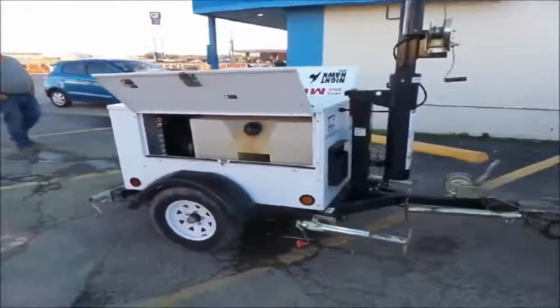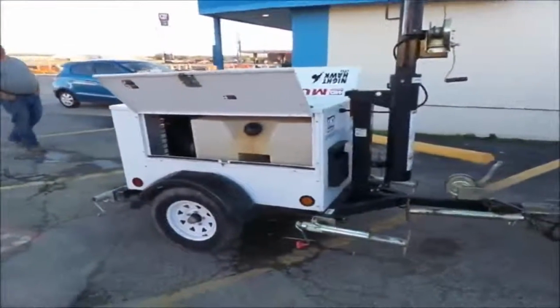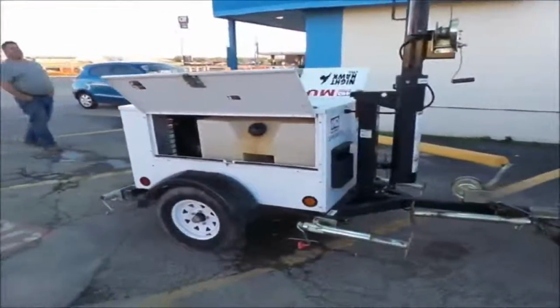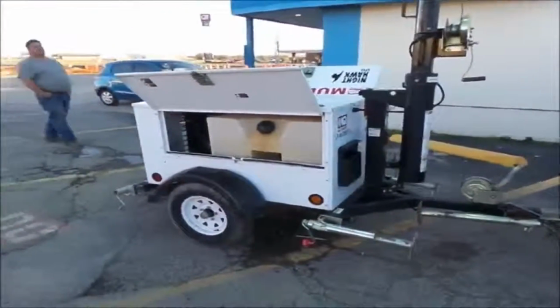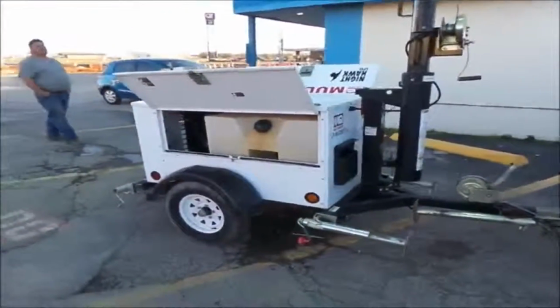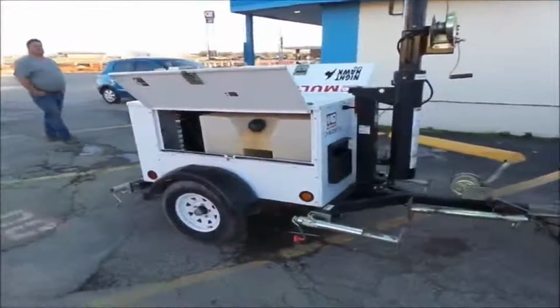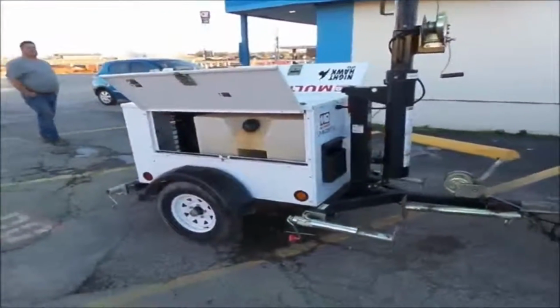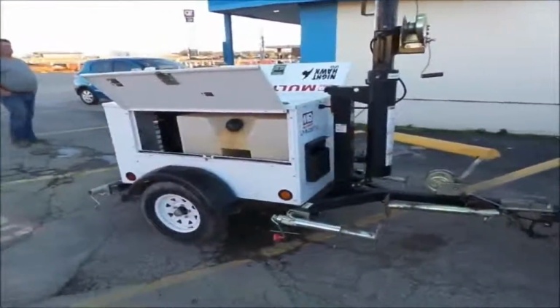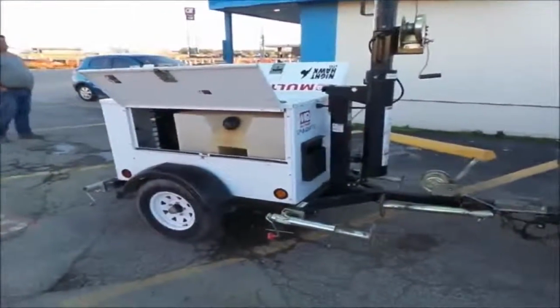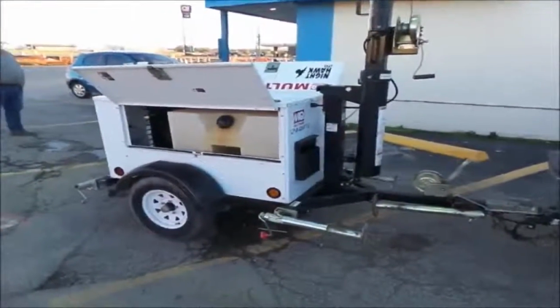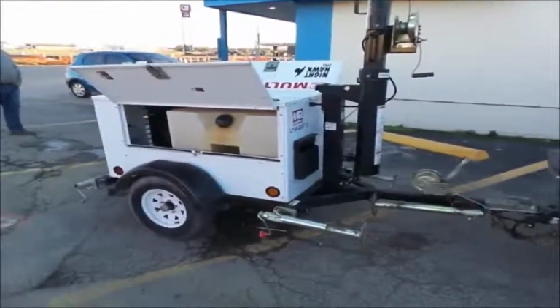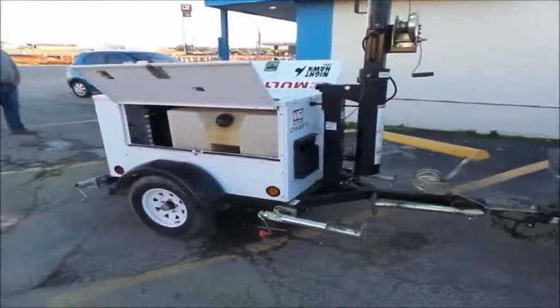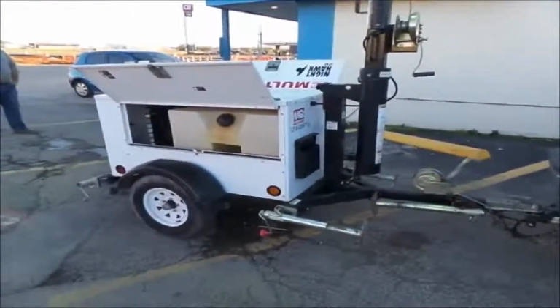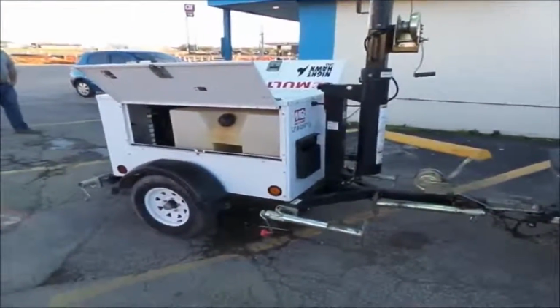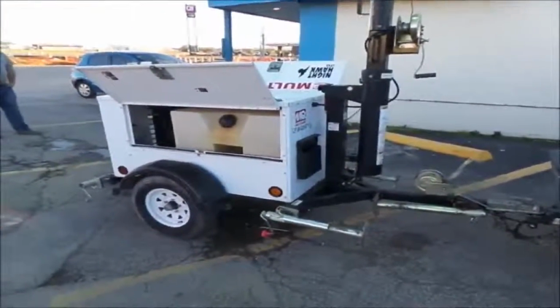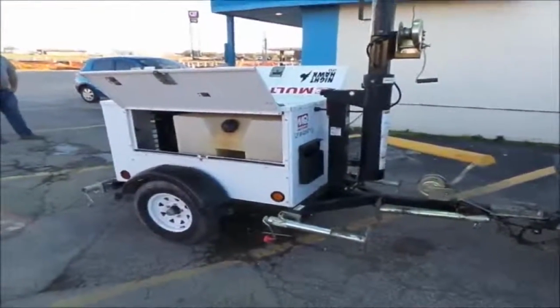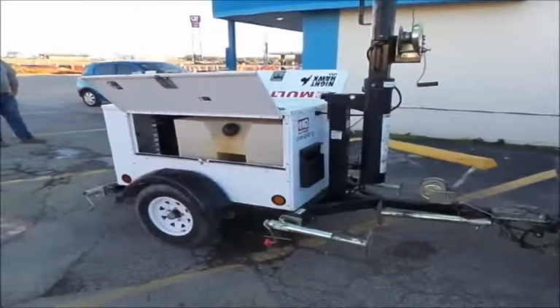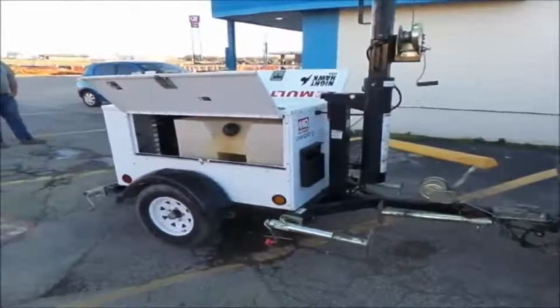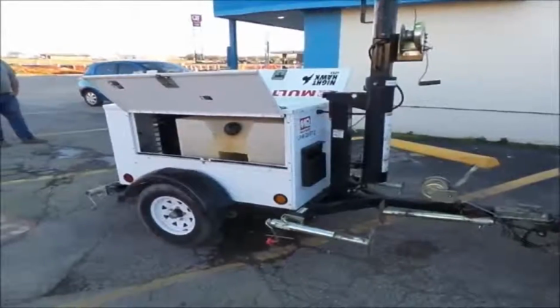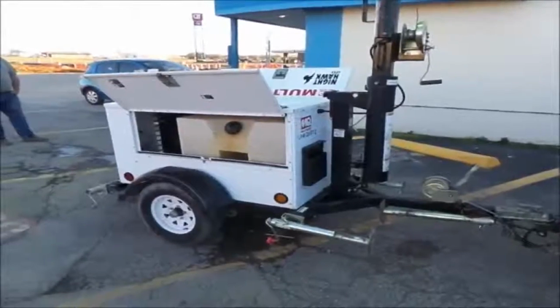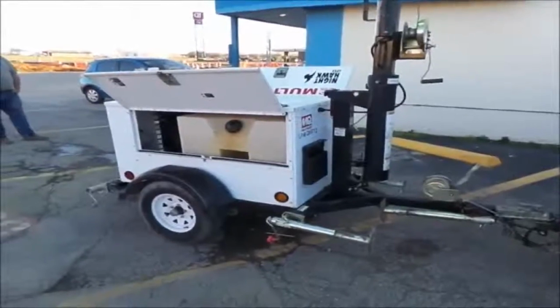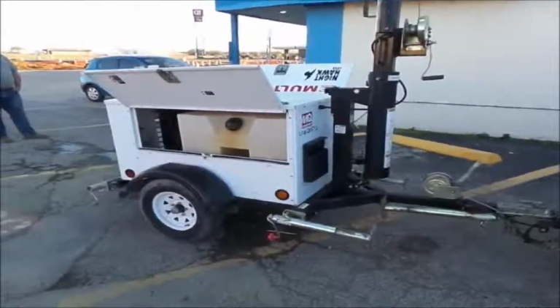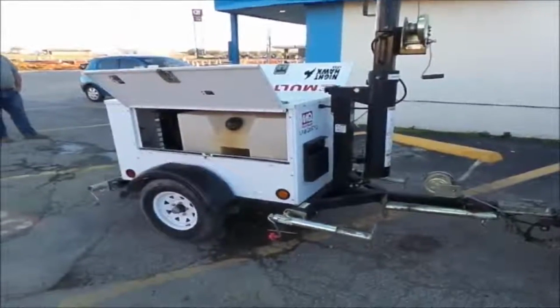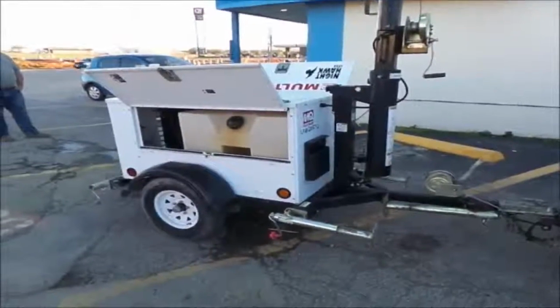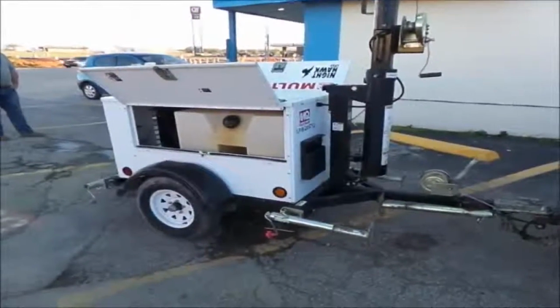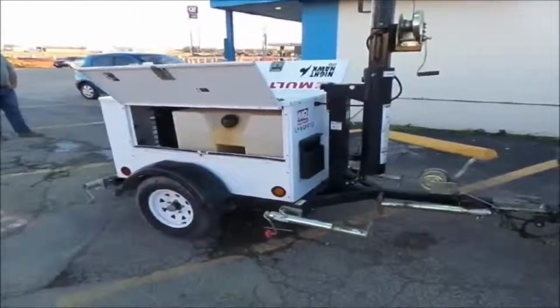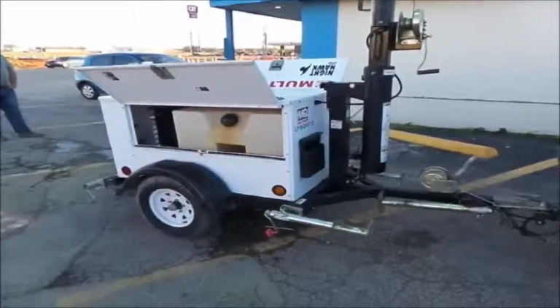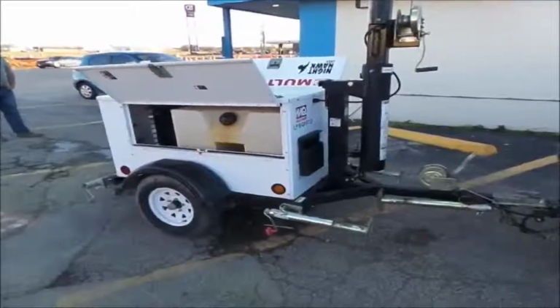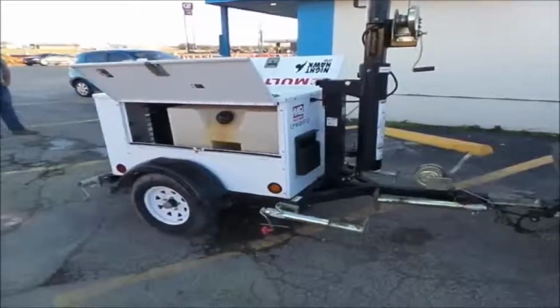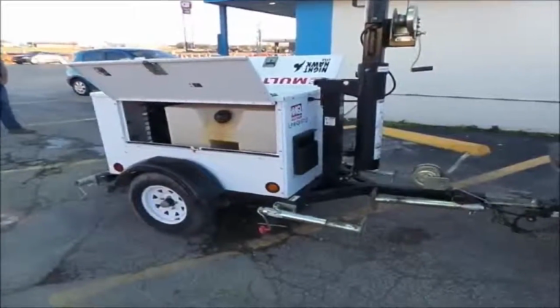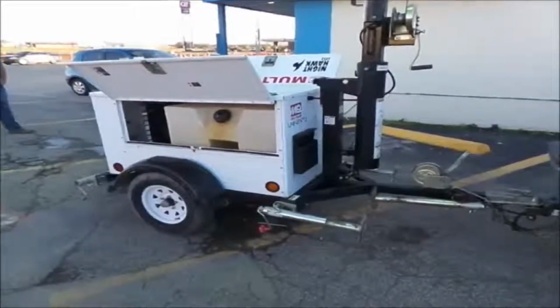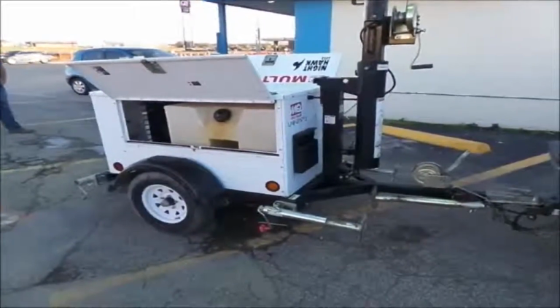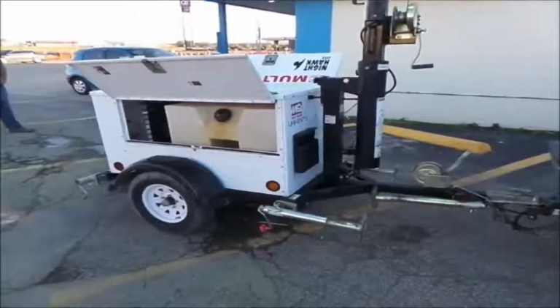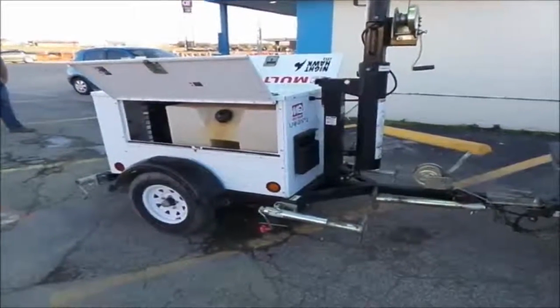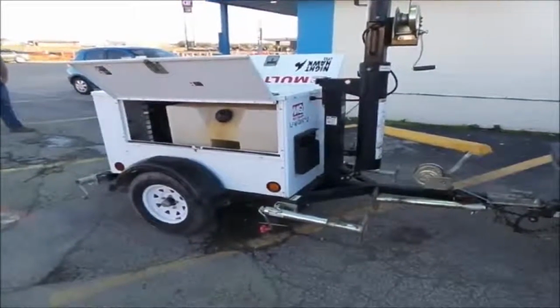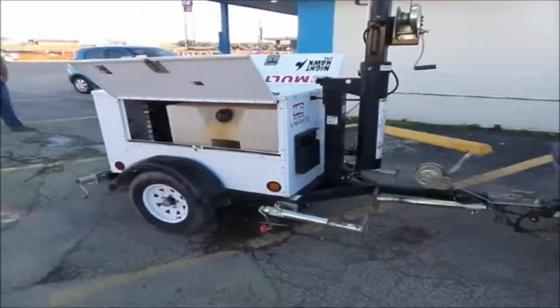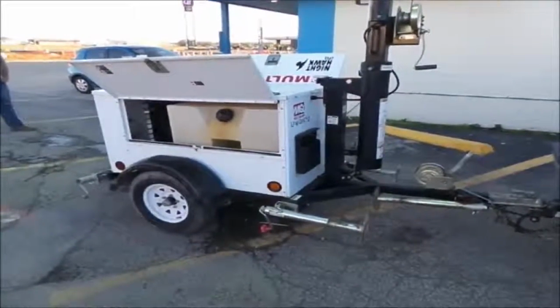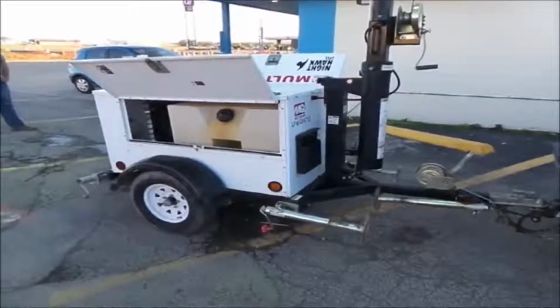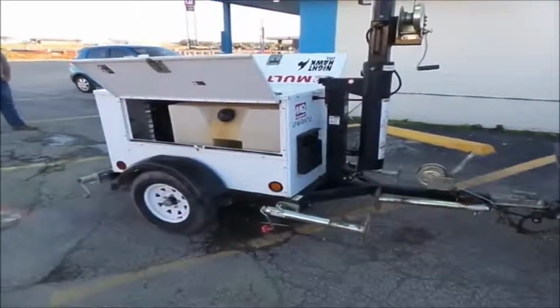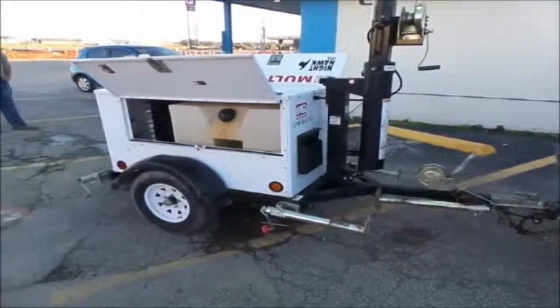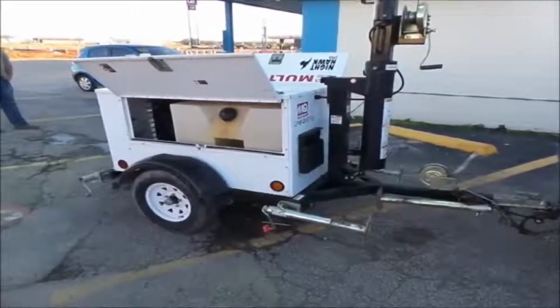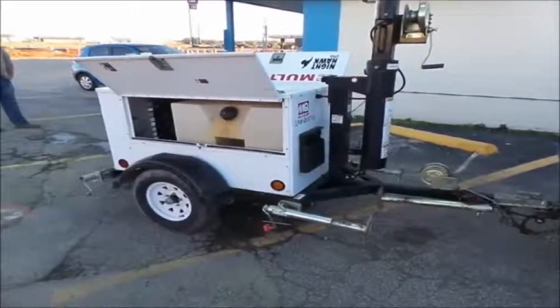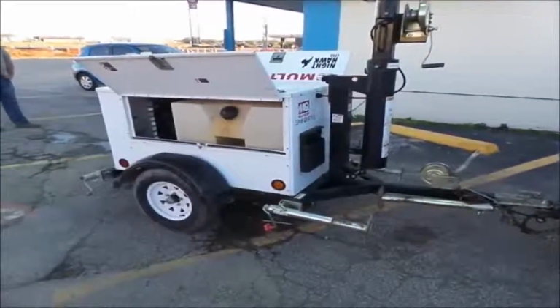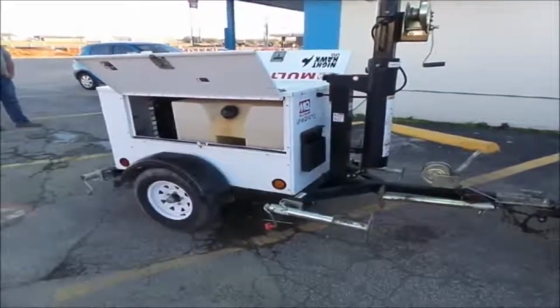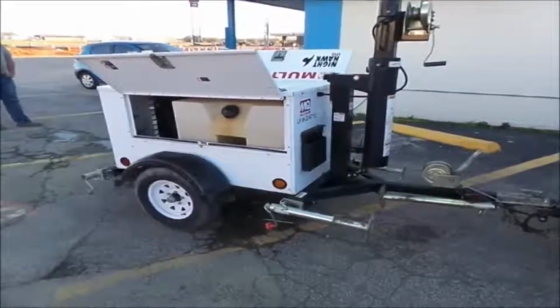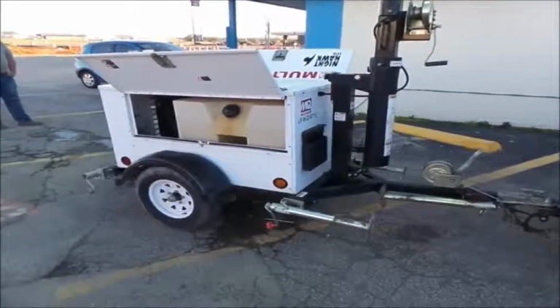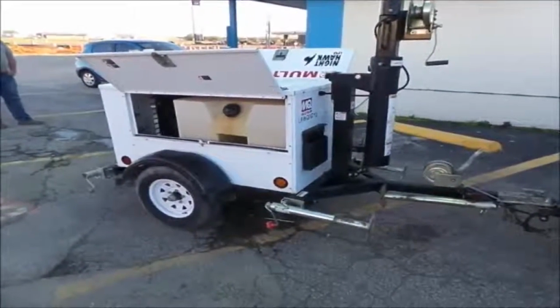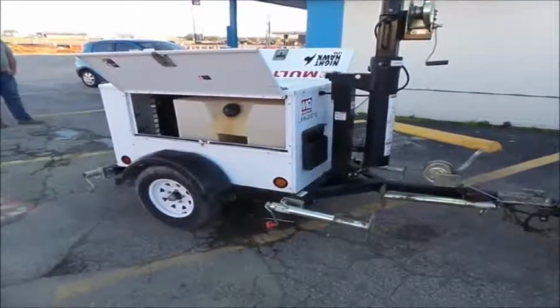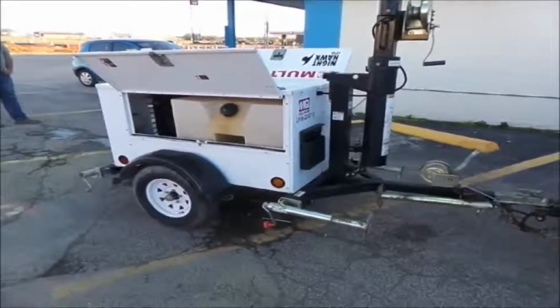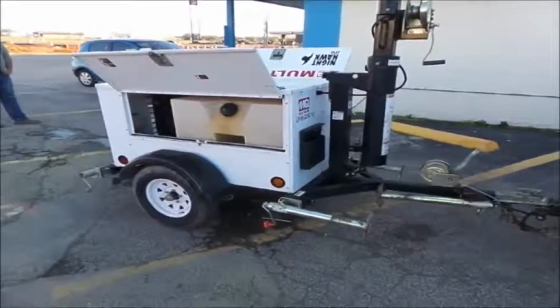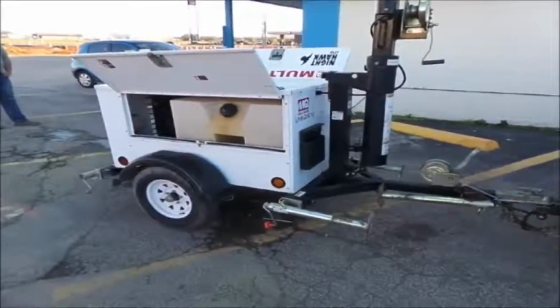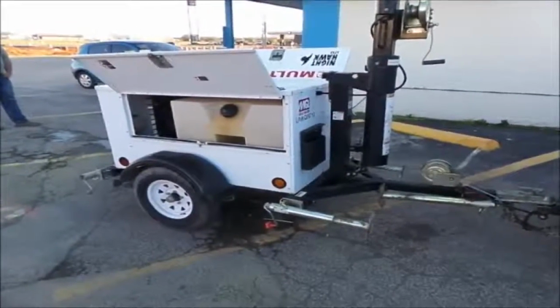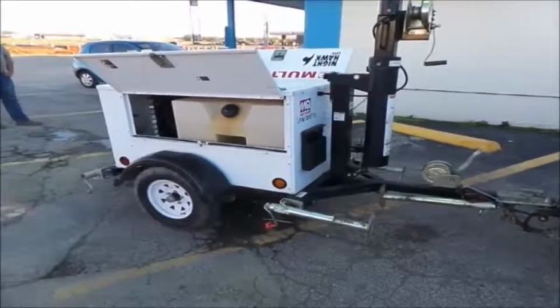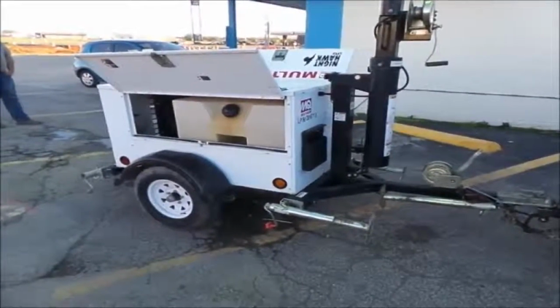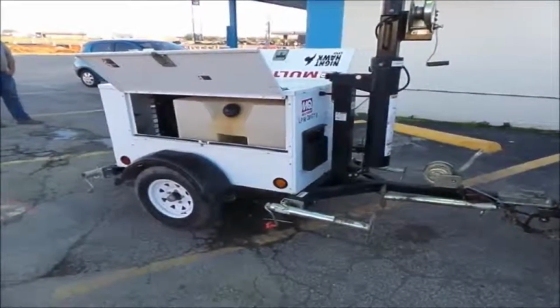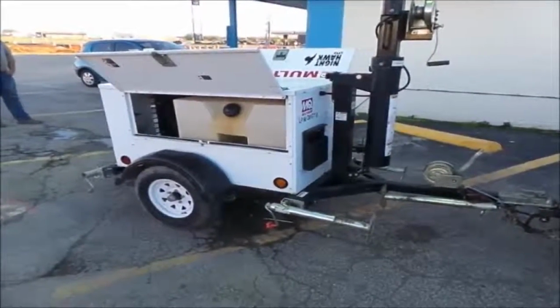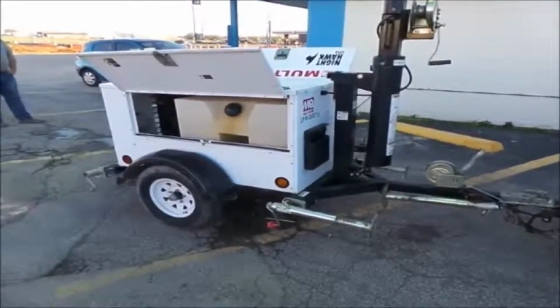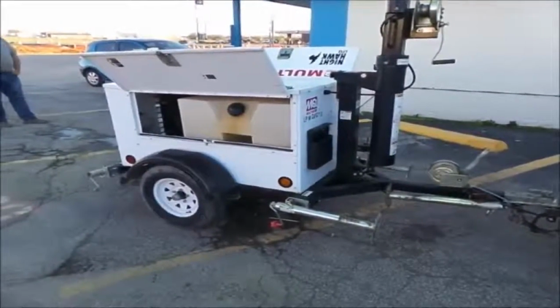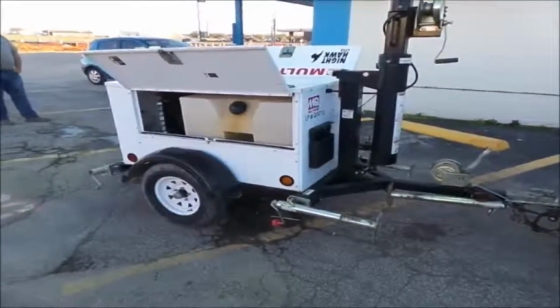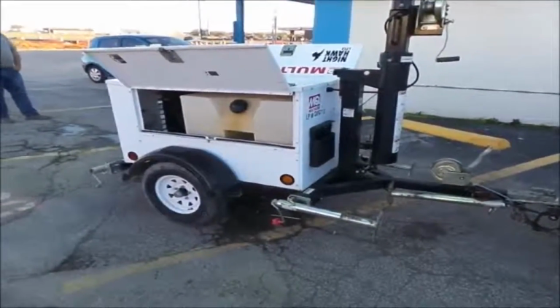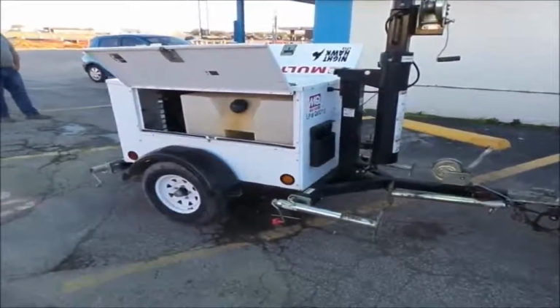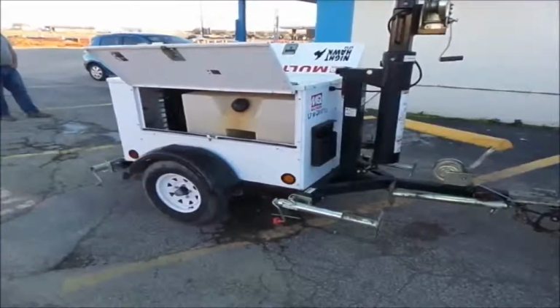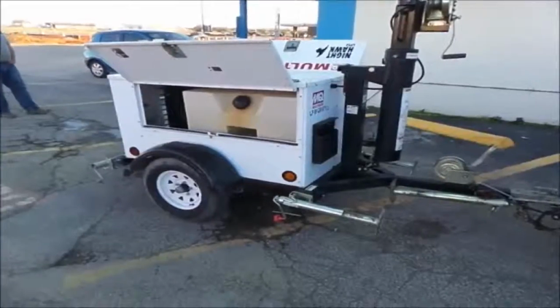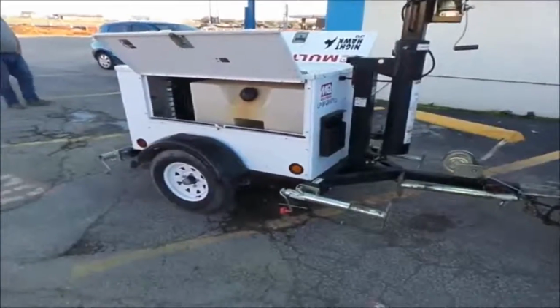This little unit has 3,003 hours on it. Starts and runs like a new one. A little LT-12 Nighthawk multi-quip.